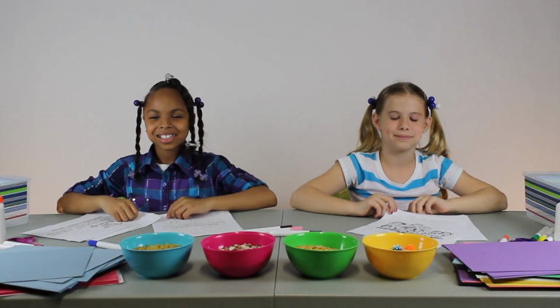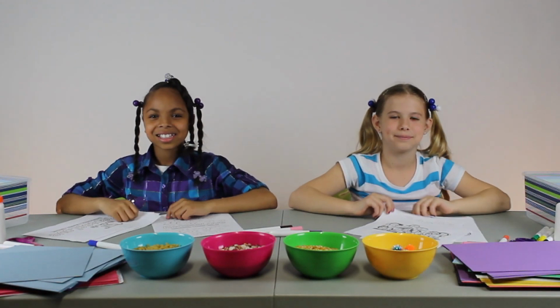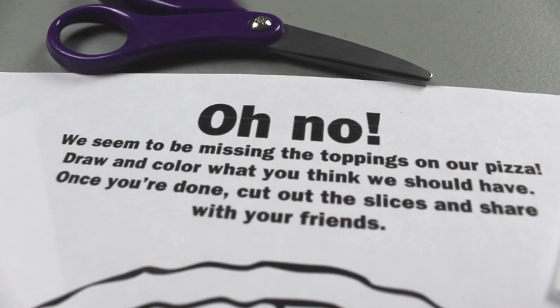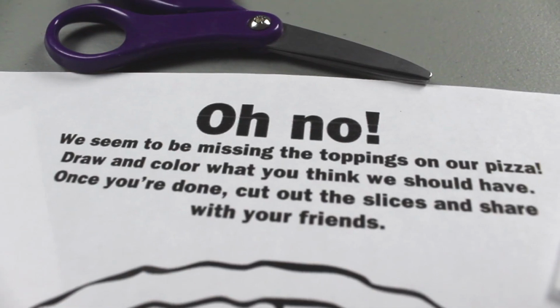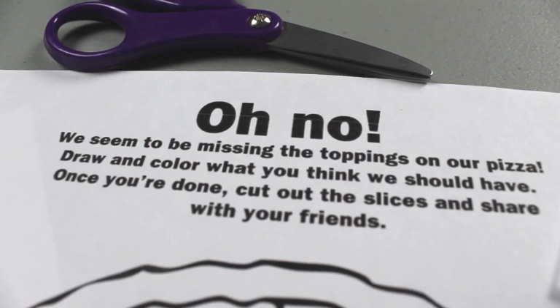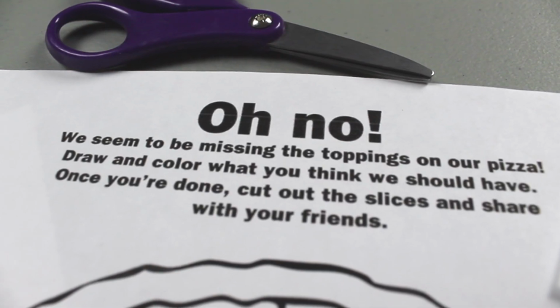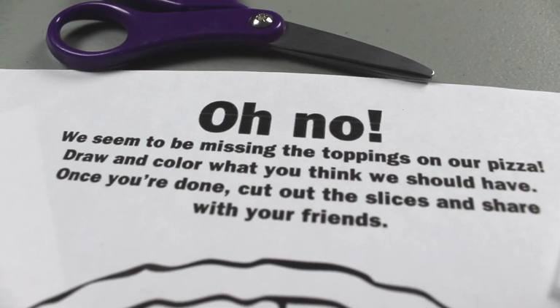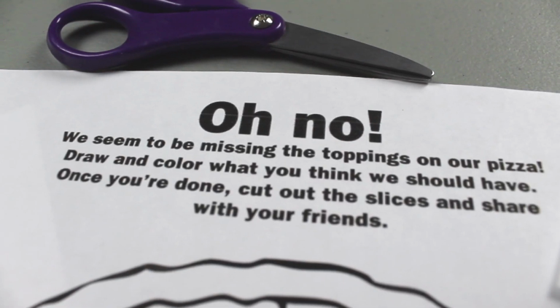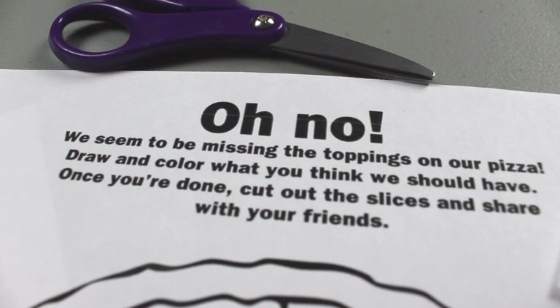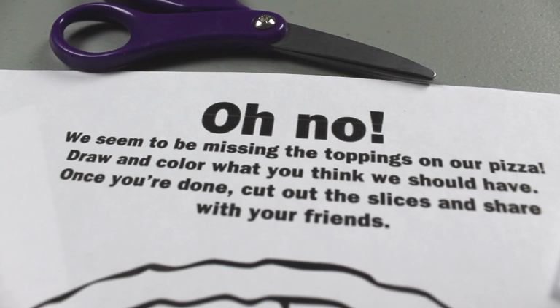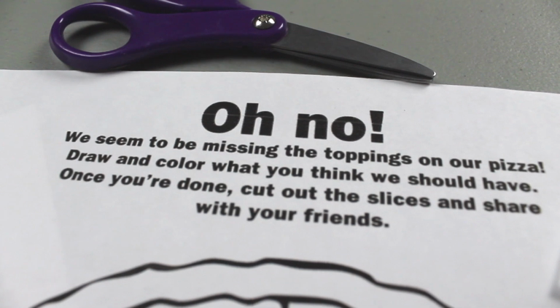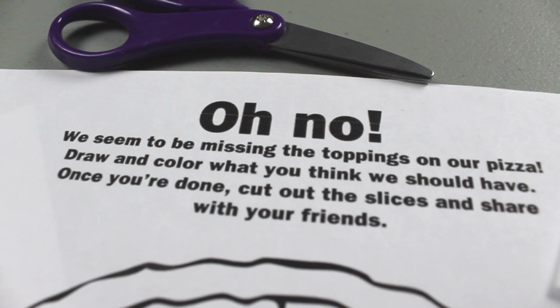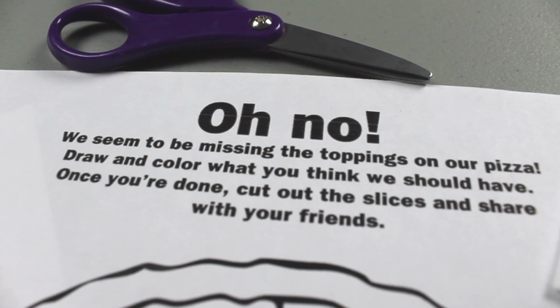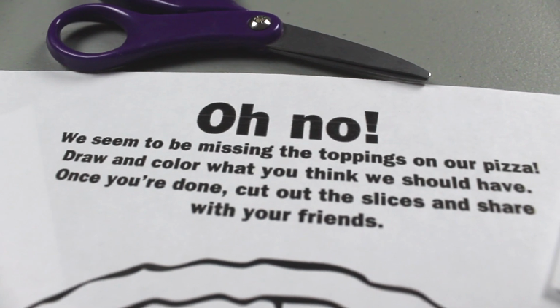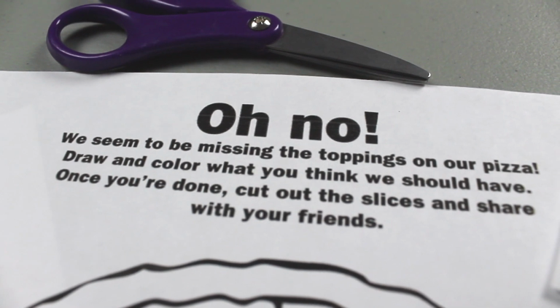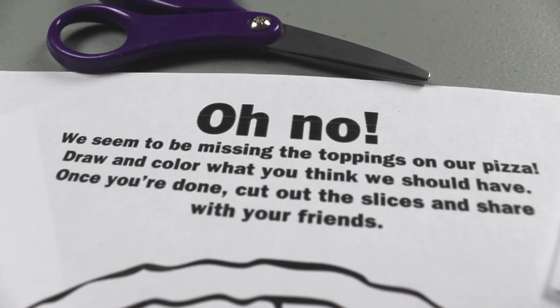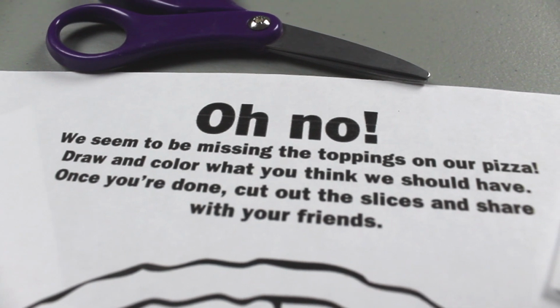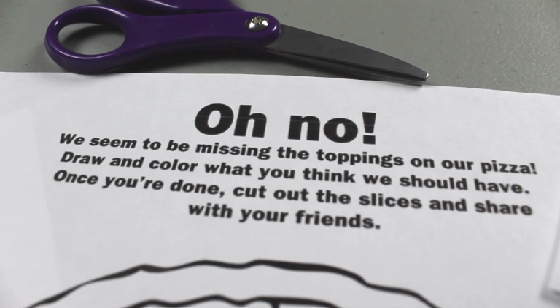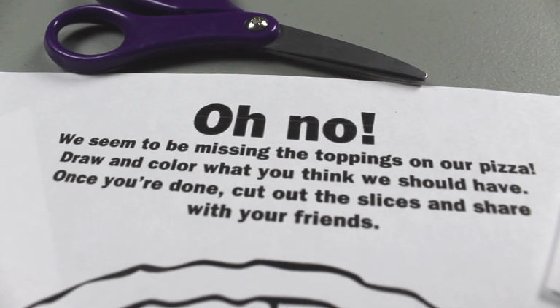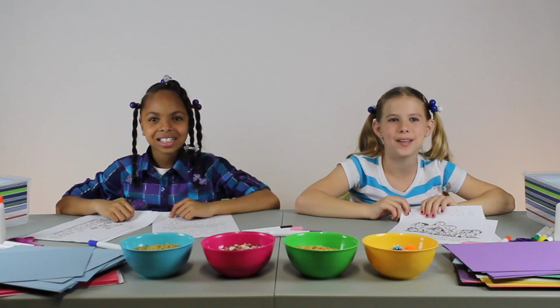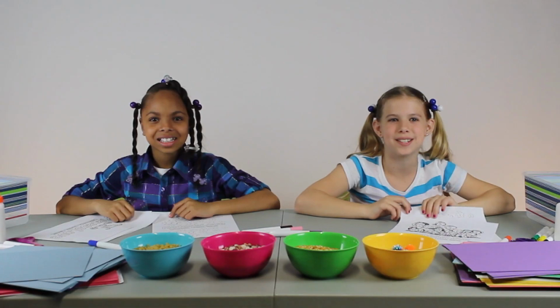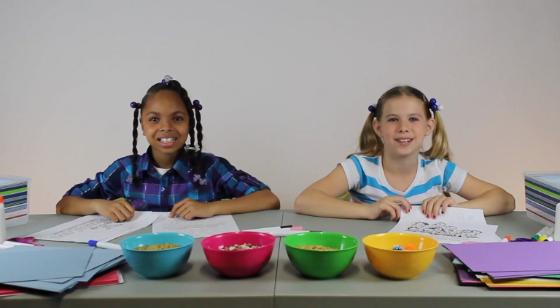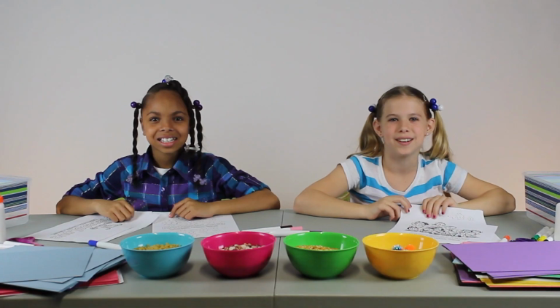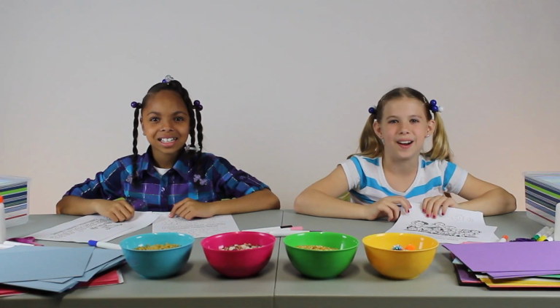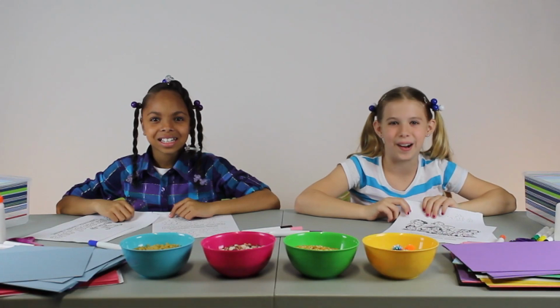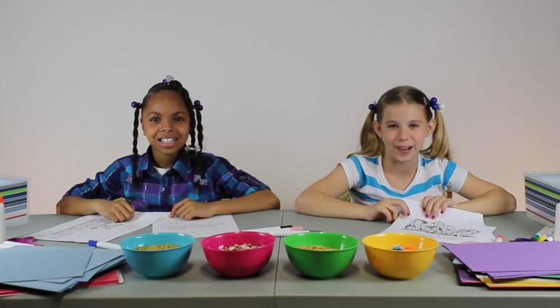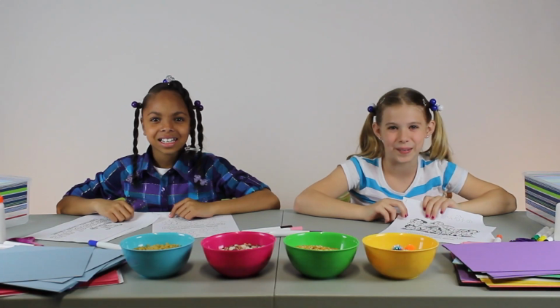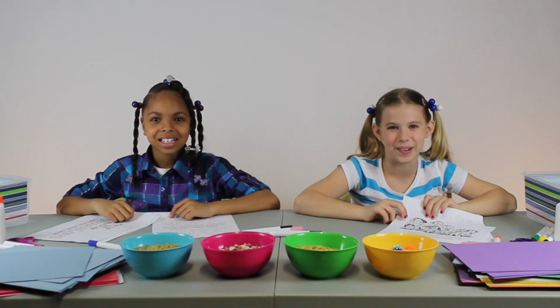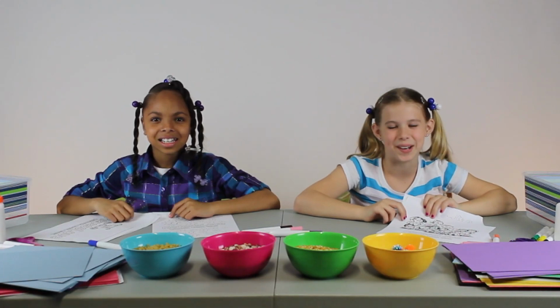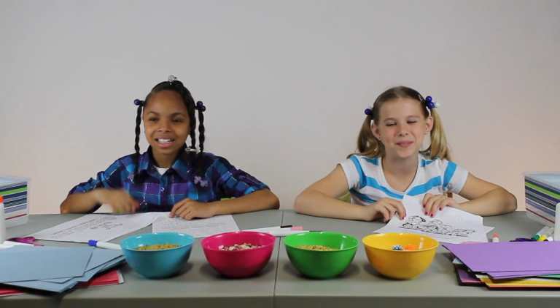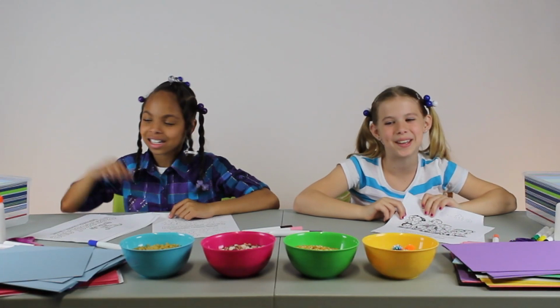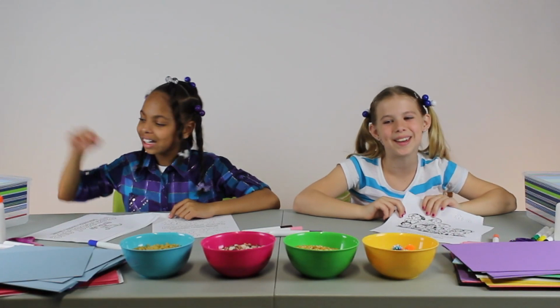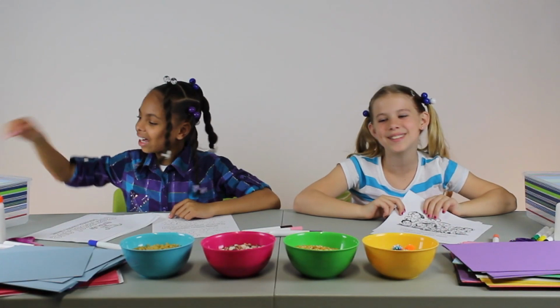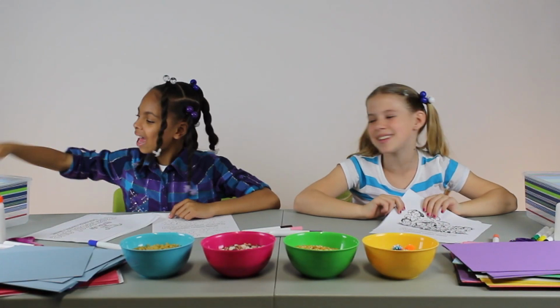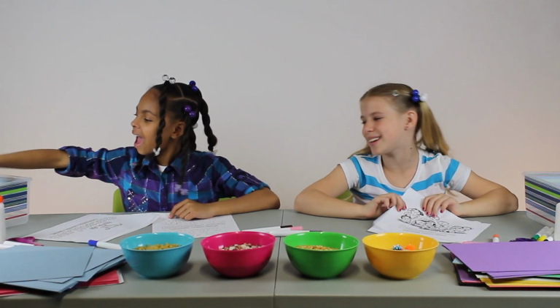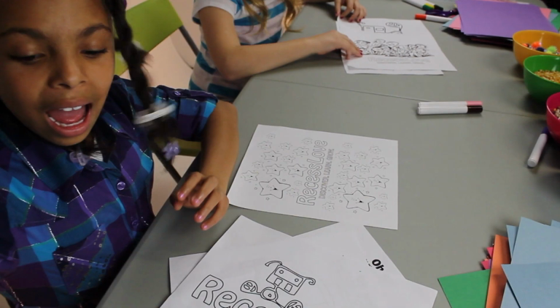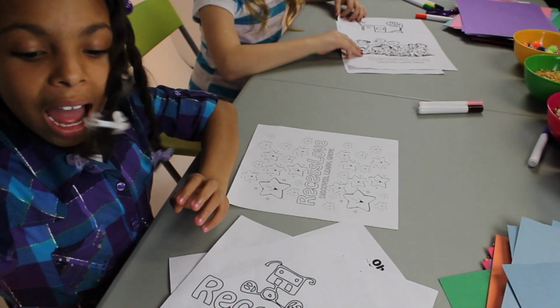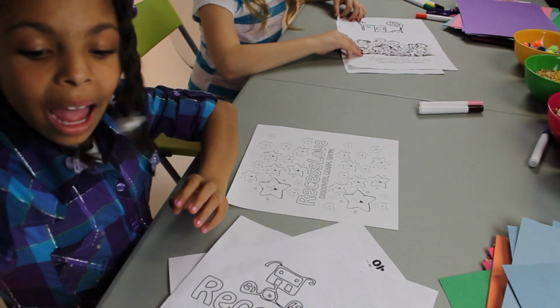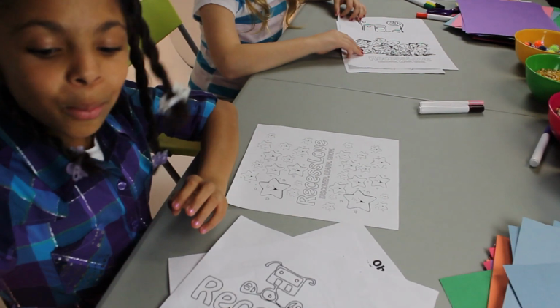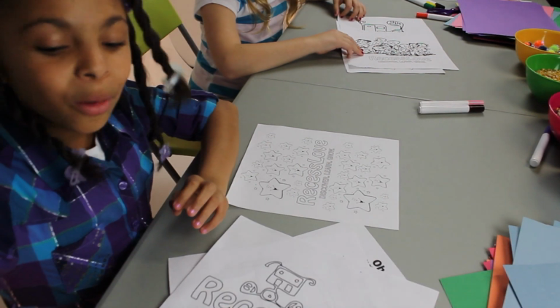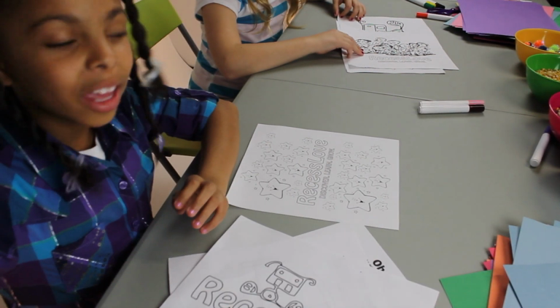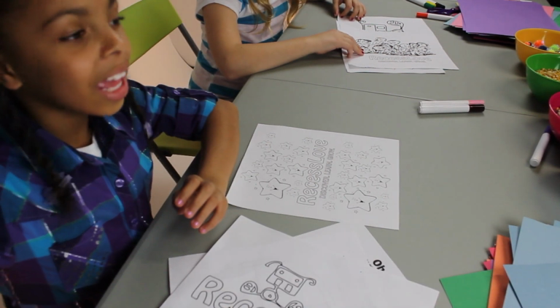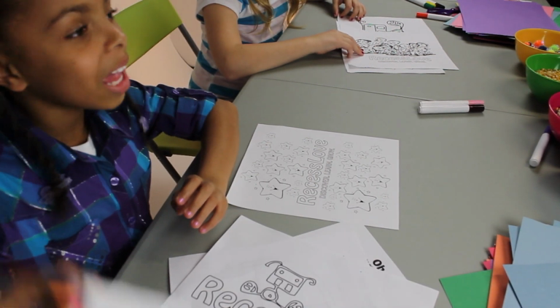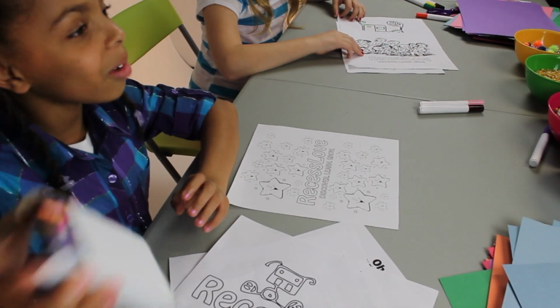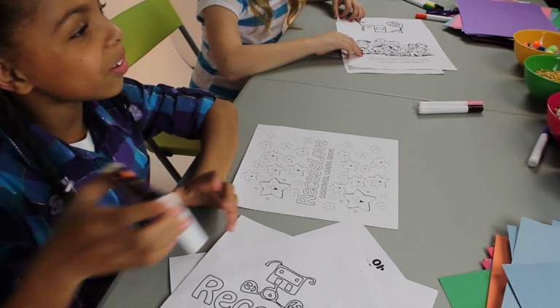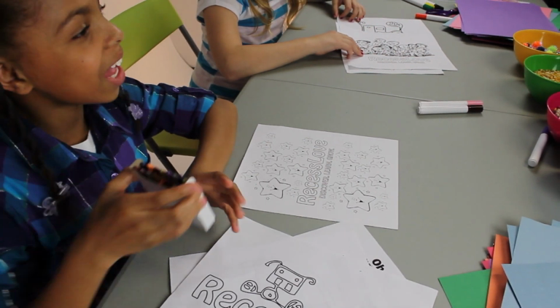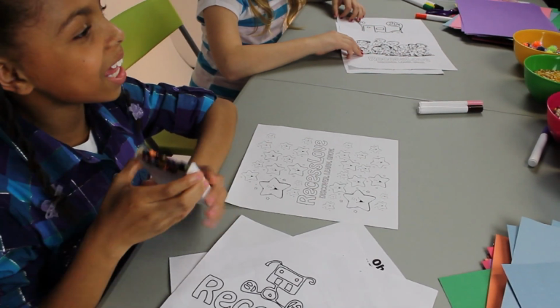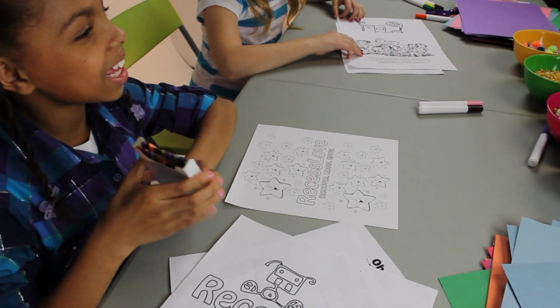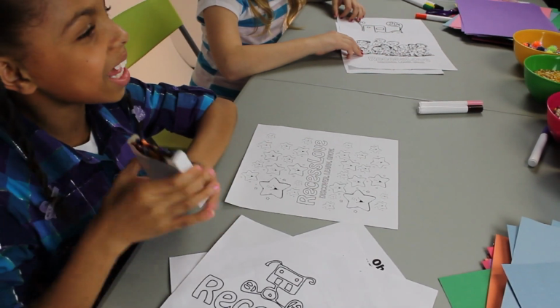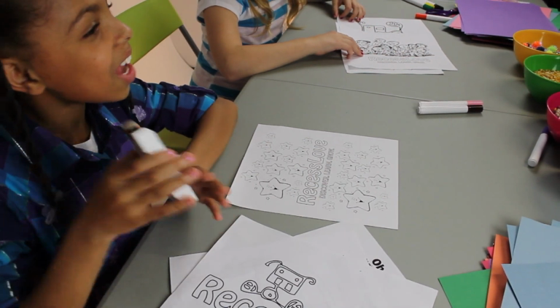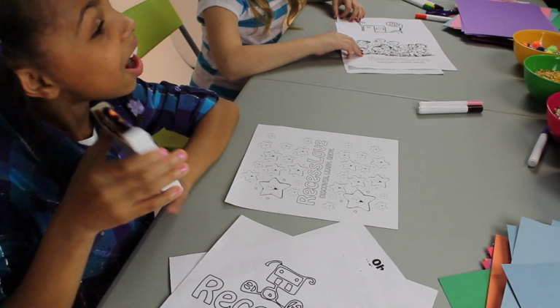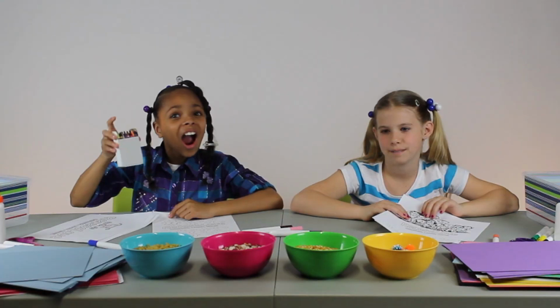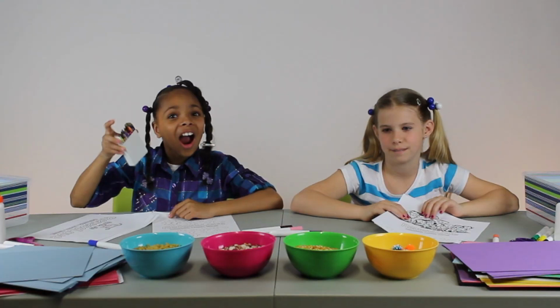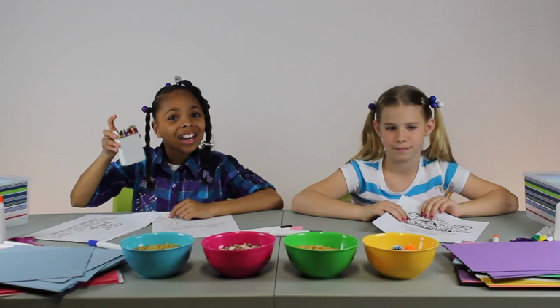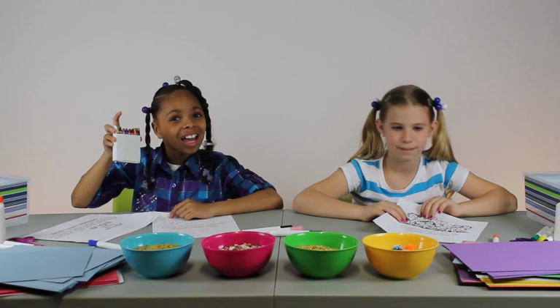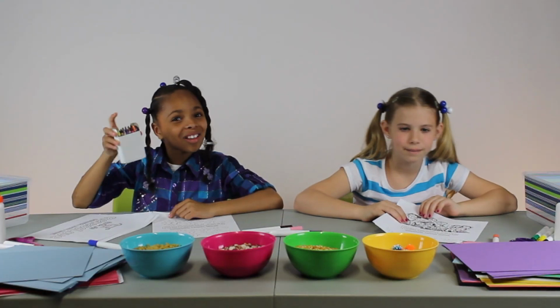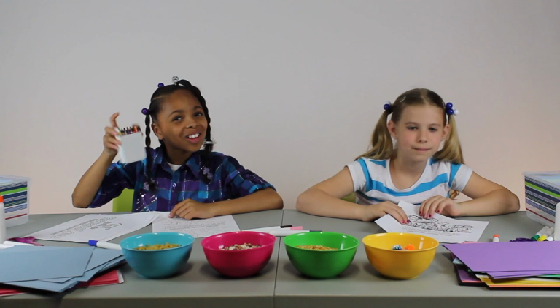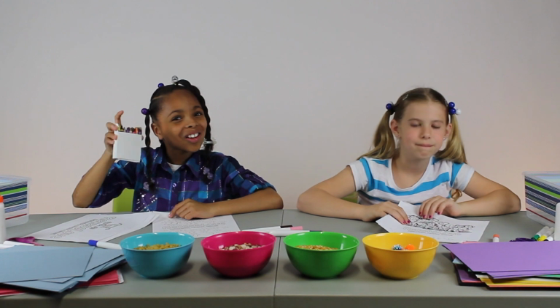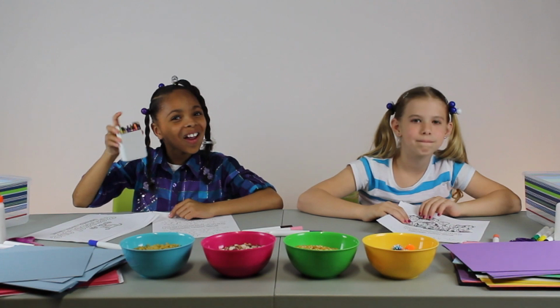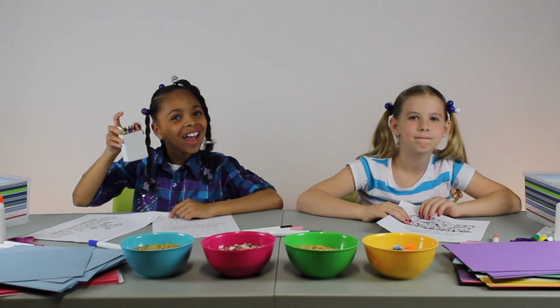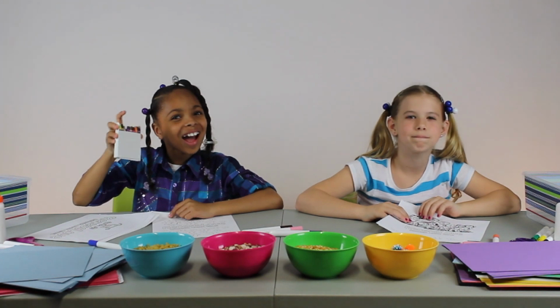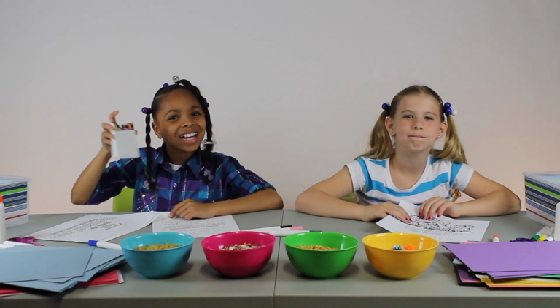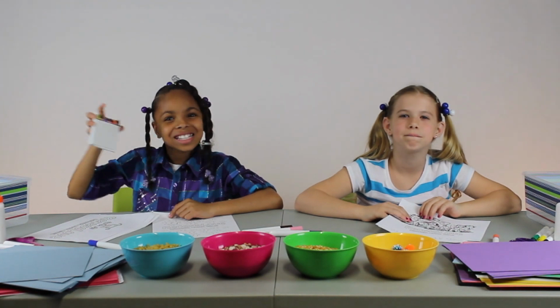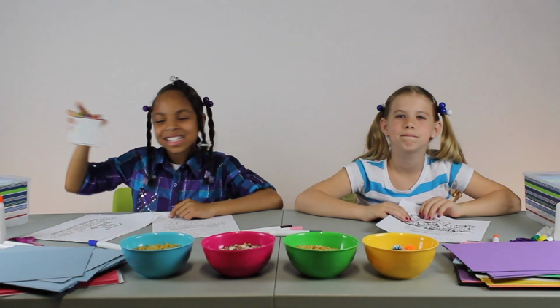Today we're going to color the toppings on our pizza. Are you ready, Mackenzie? I'm way ahead of you, Hailey. I already have the crayons.